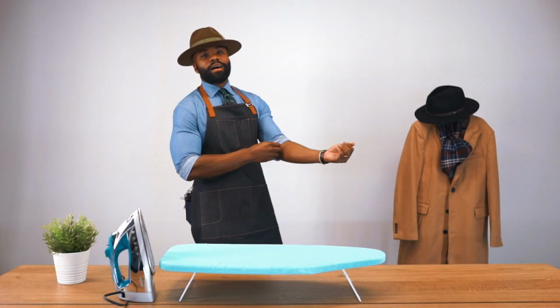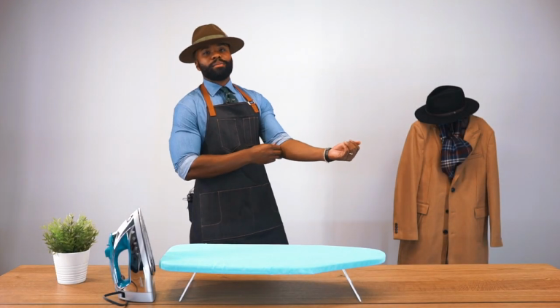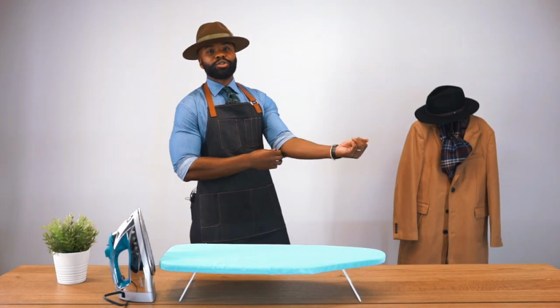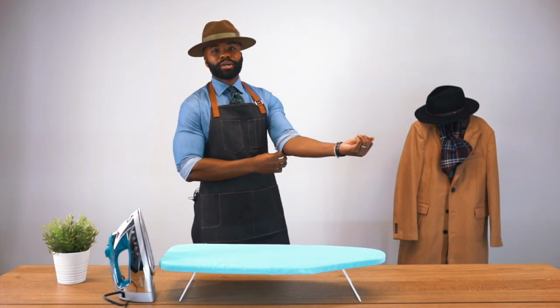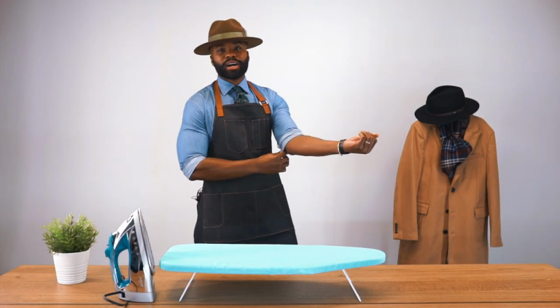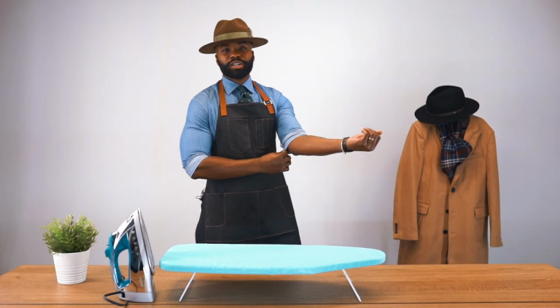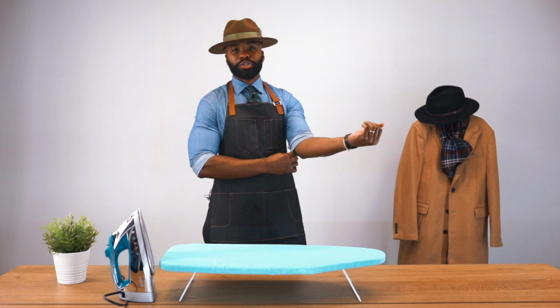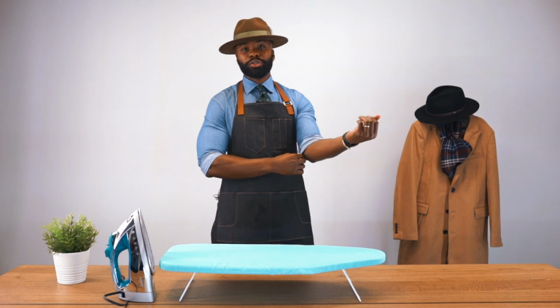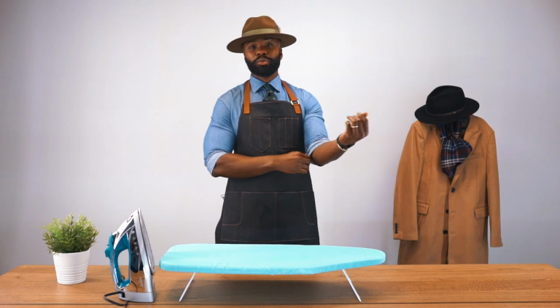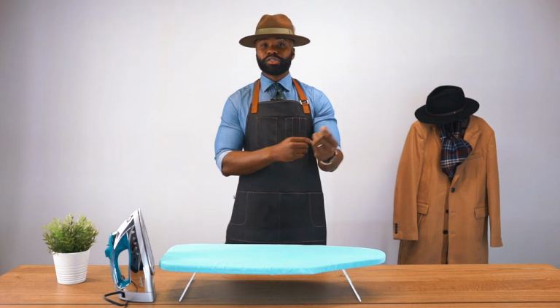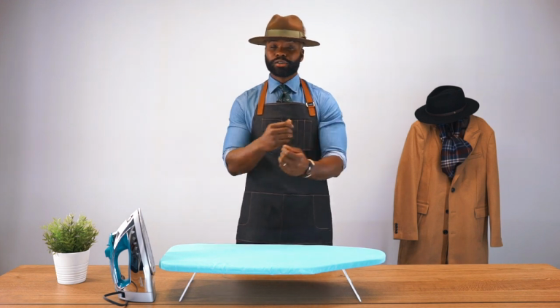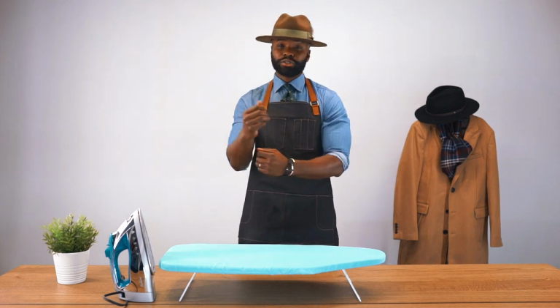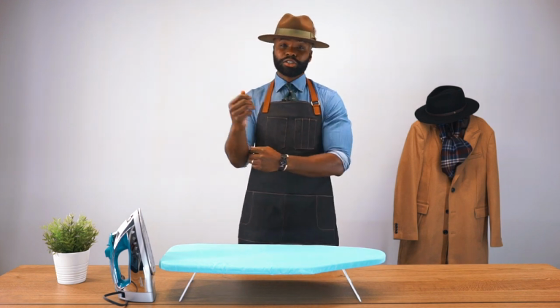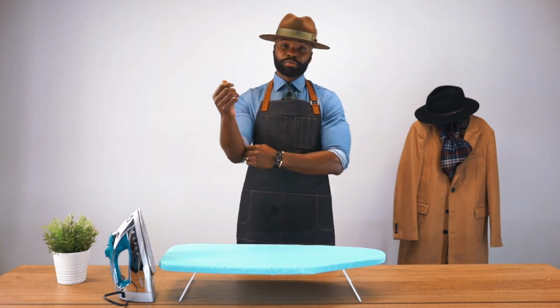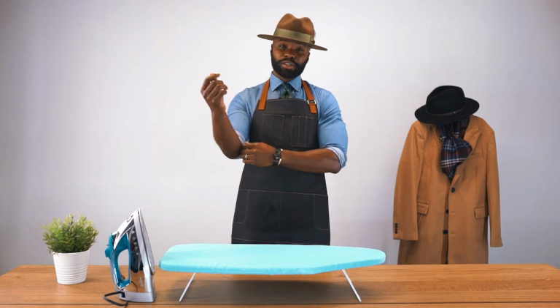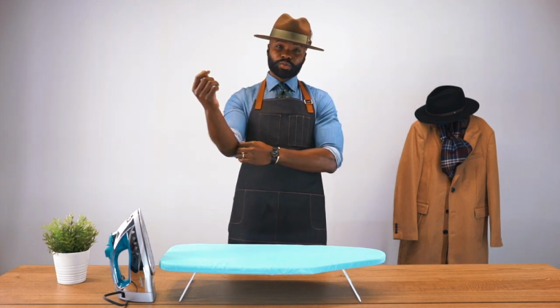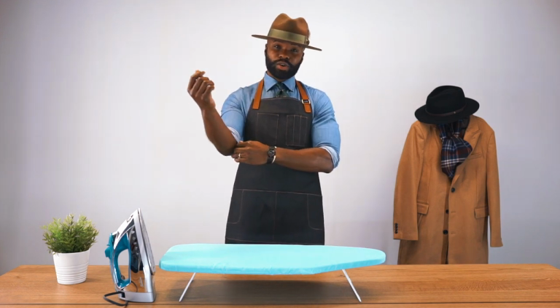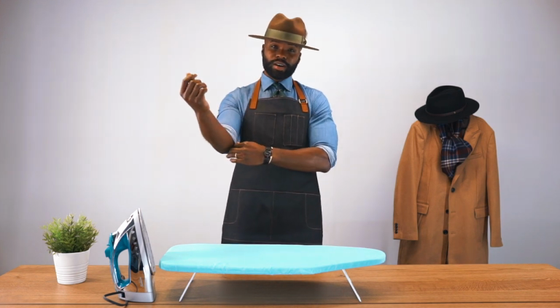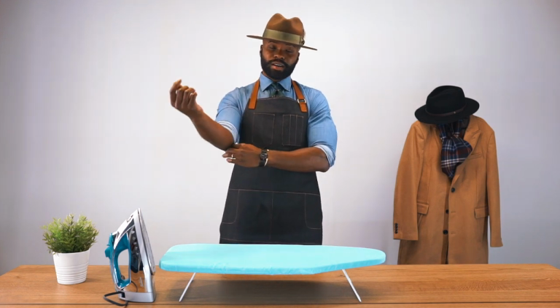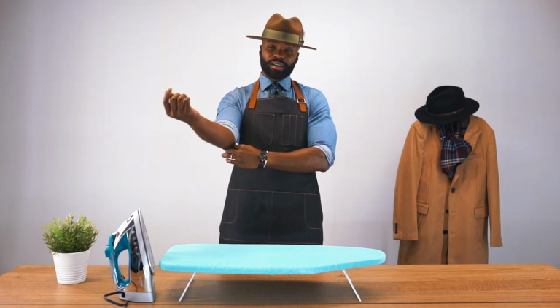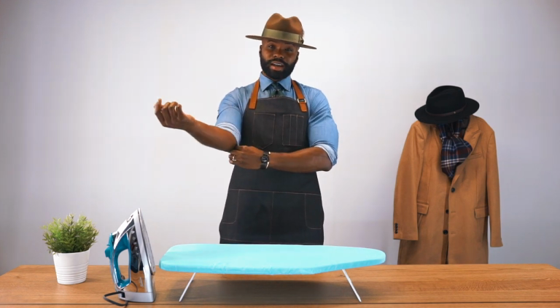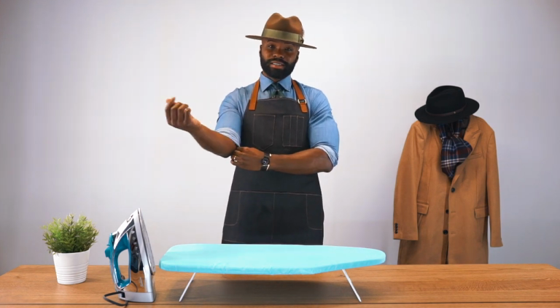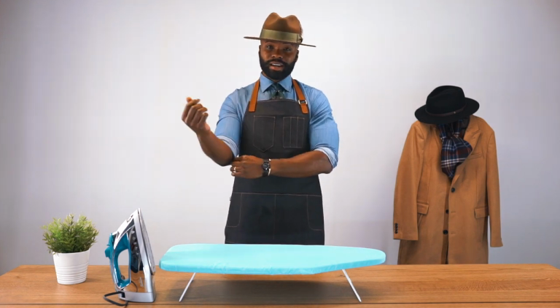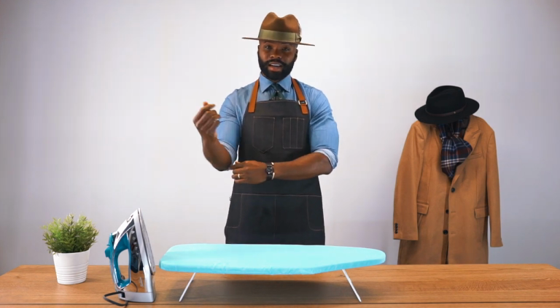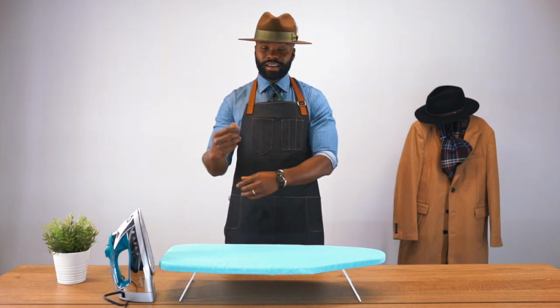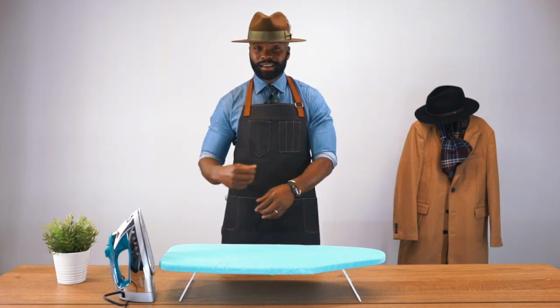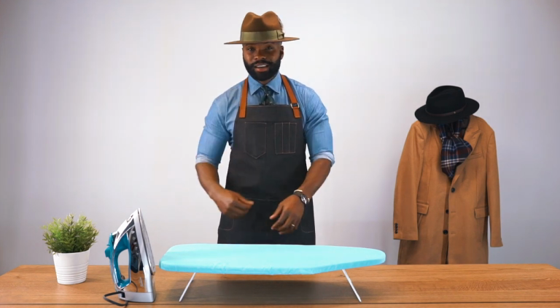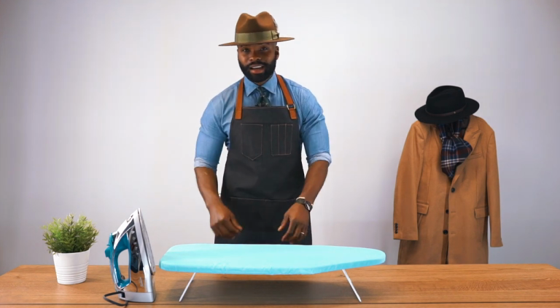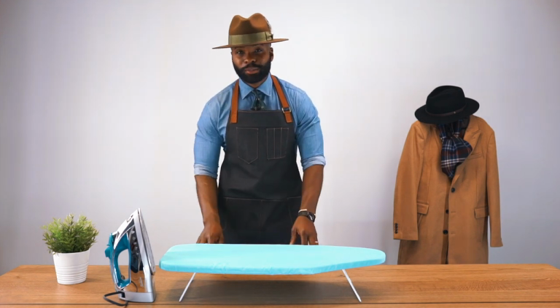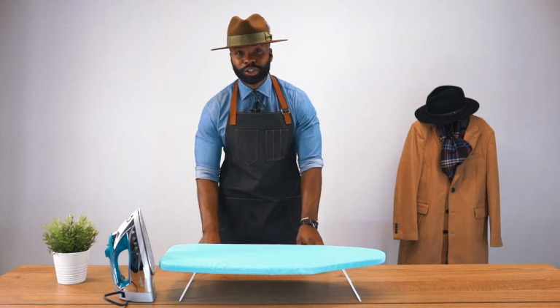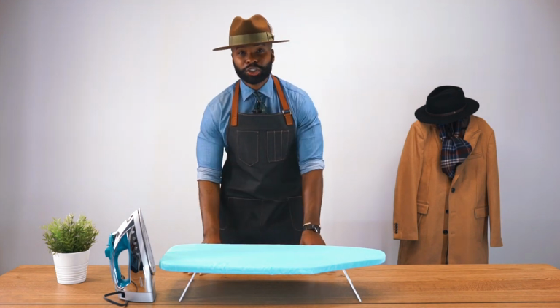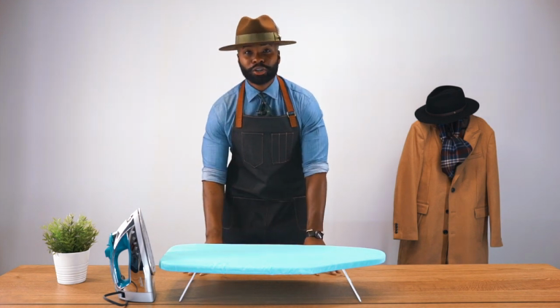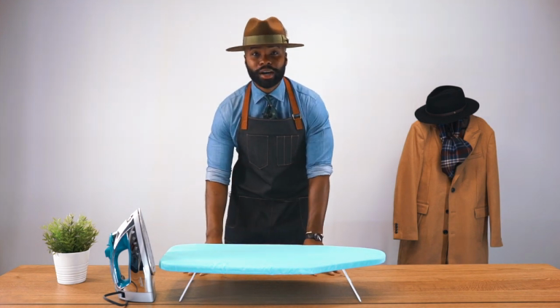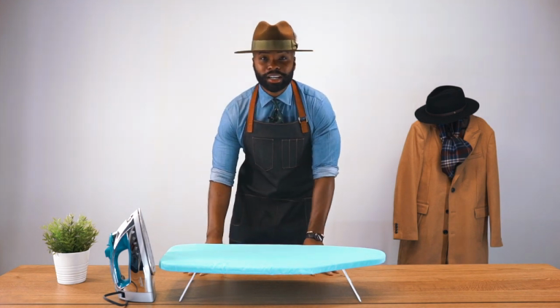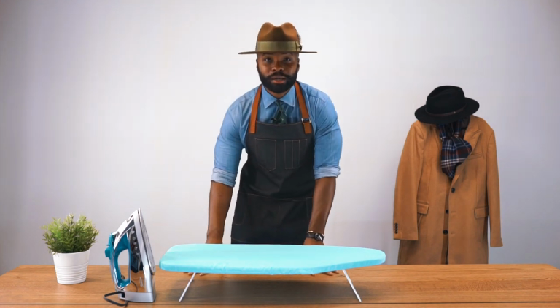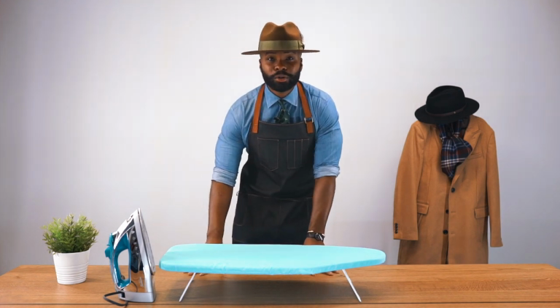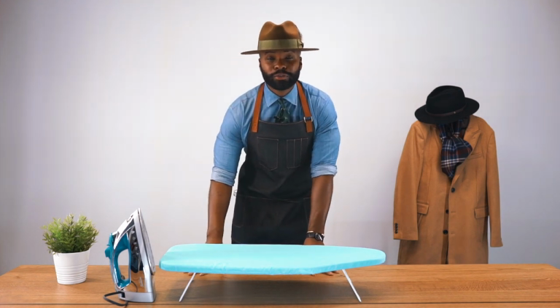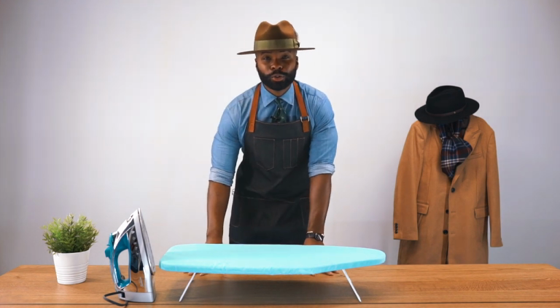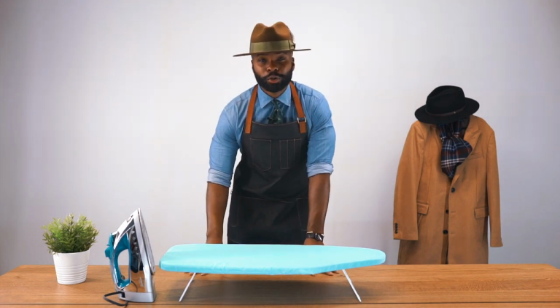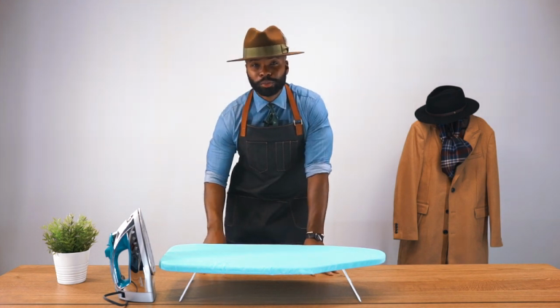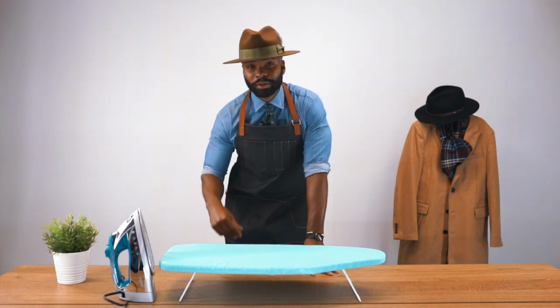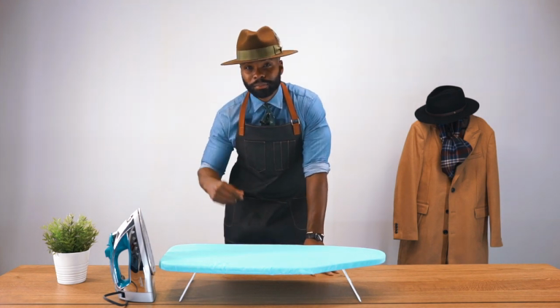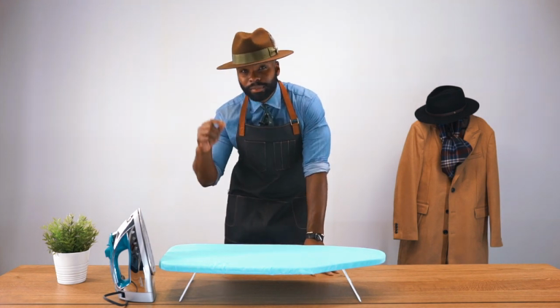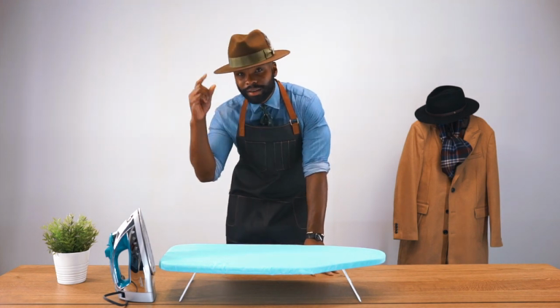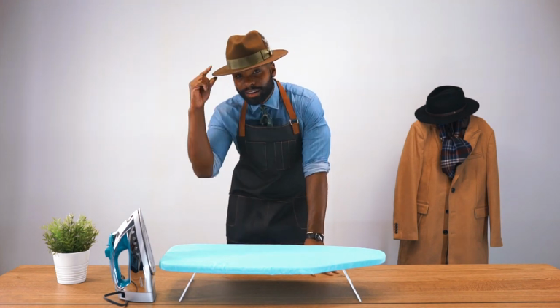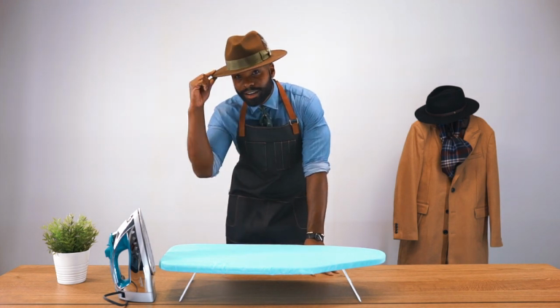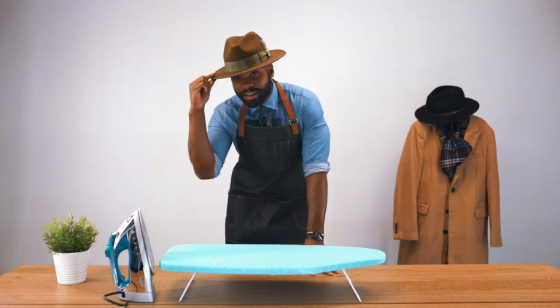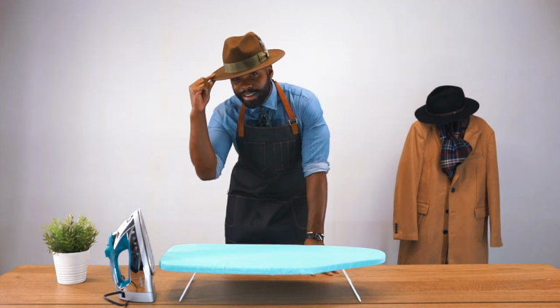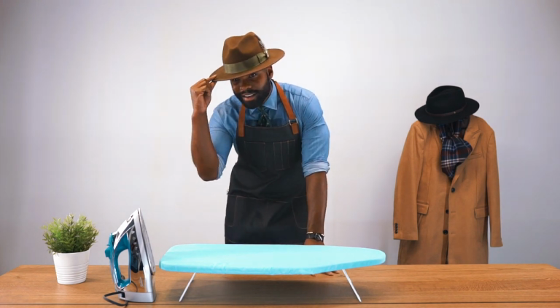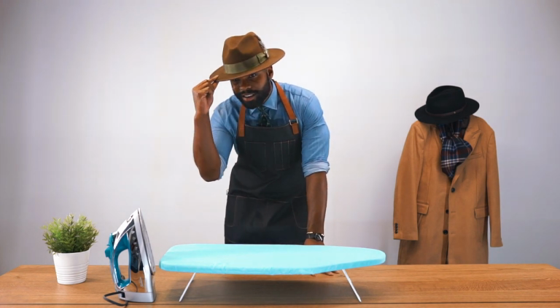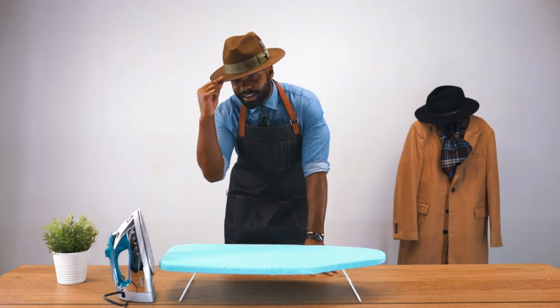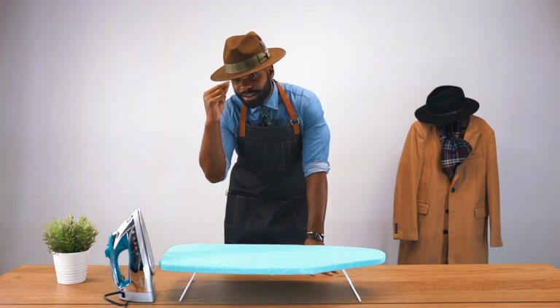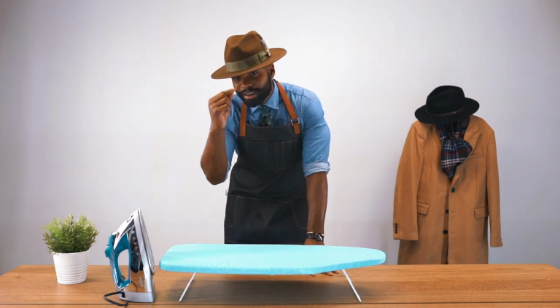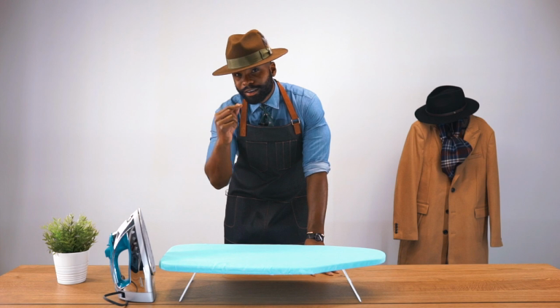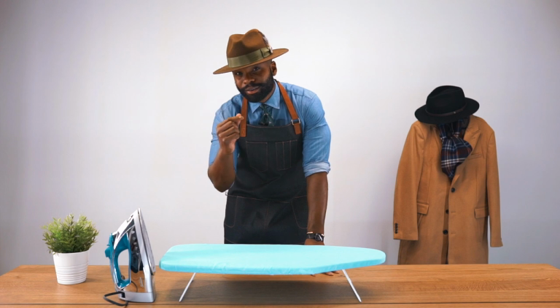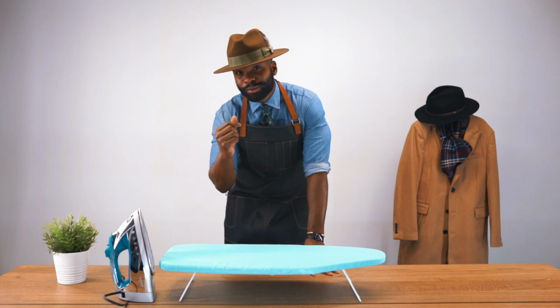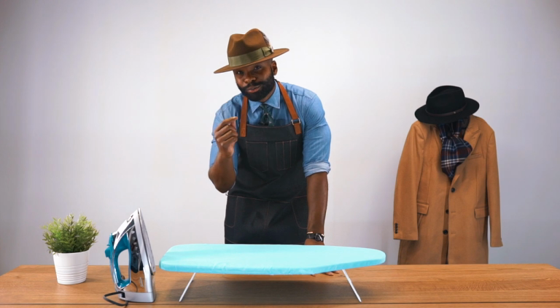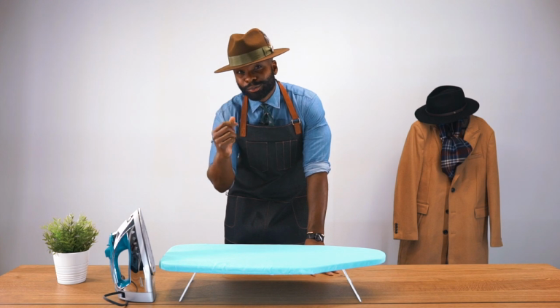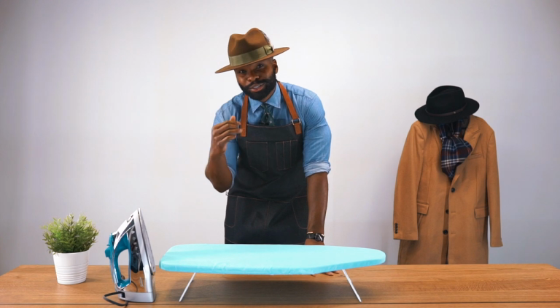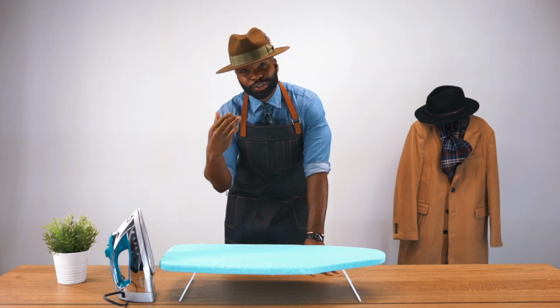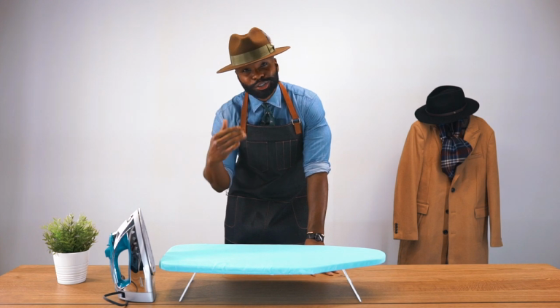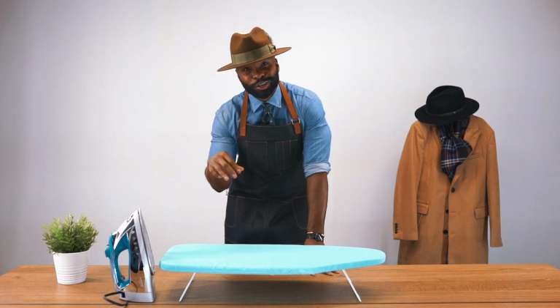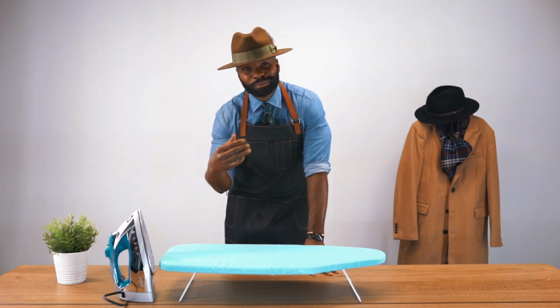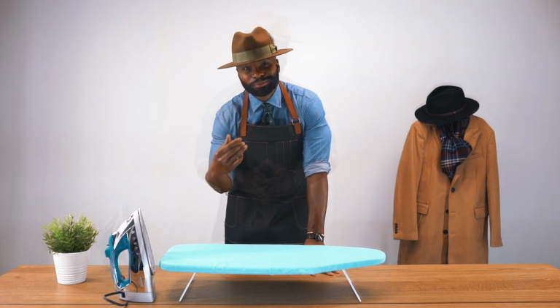I'm Andre Conn Jr. with Southern Gents Menswear, and today I'm going to show you how to keep your fedora brim razor-sharp.